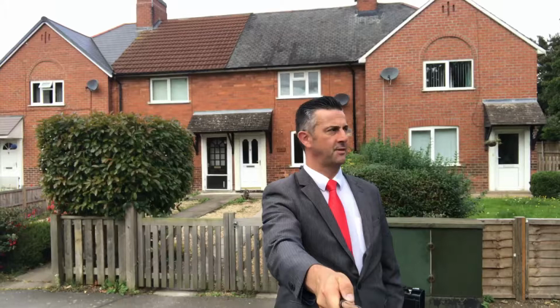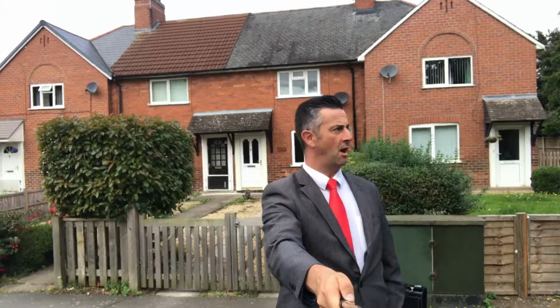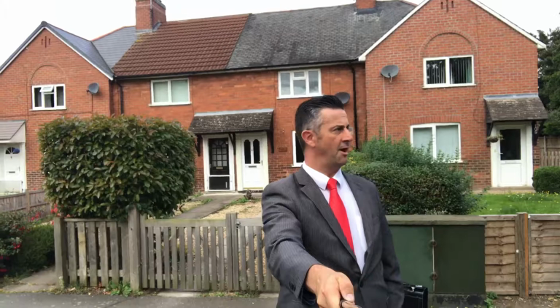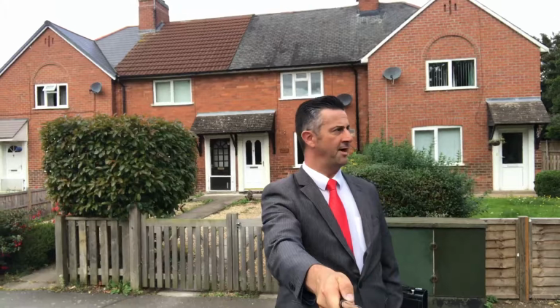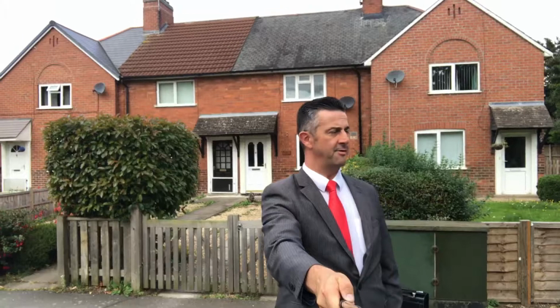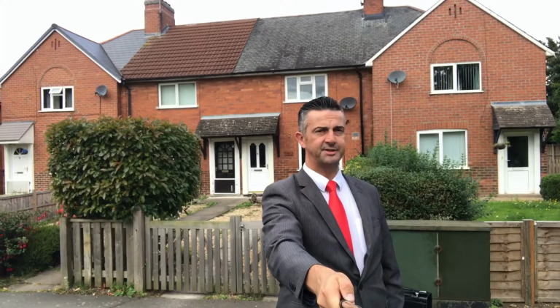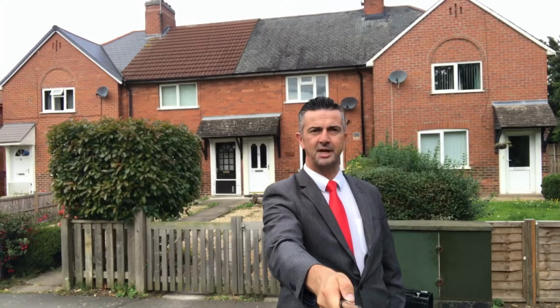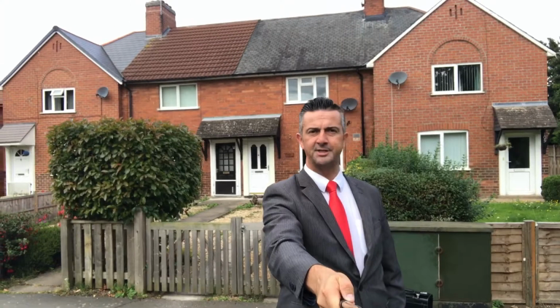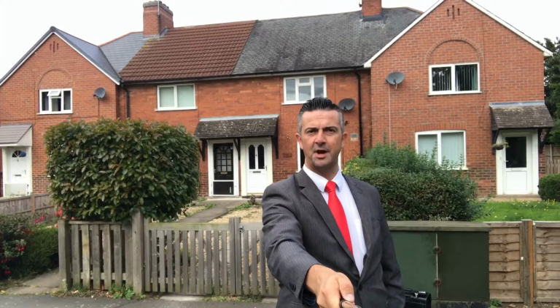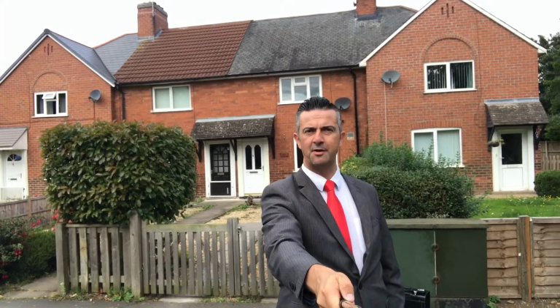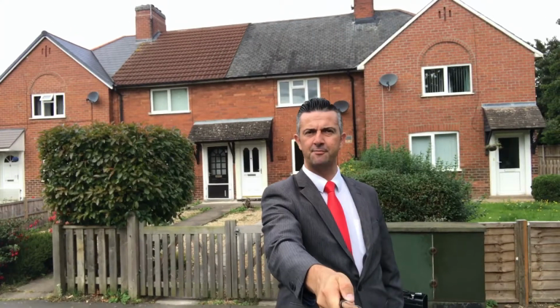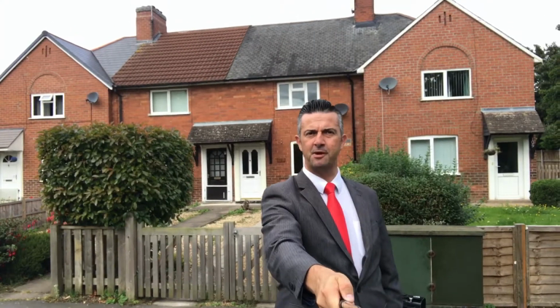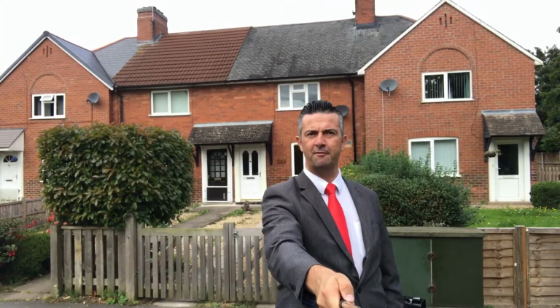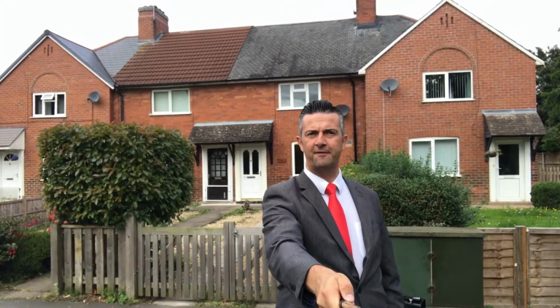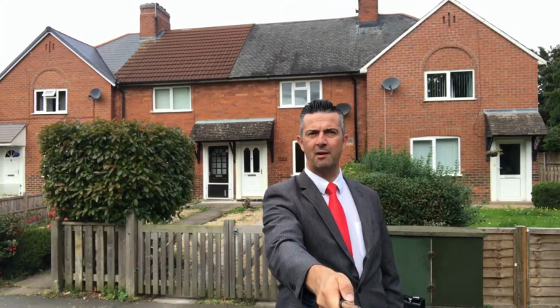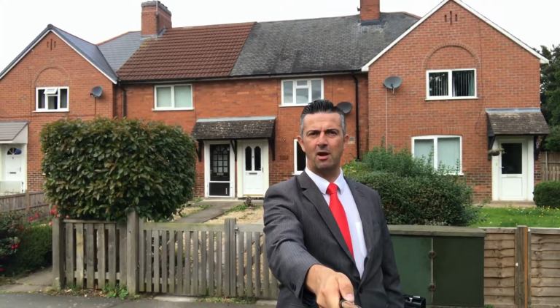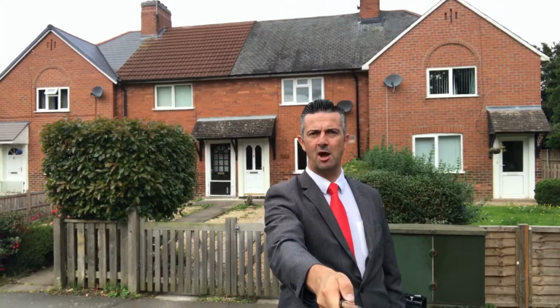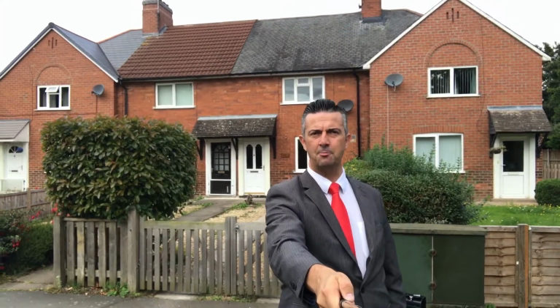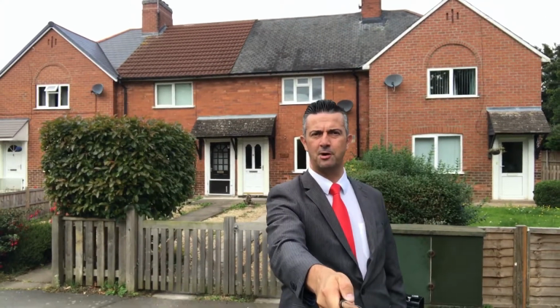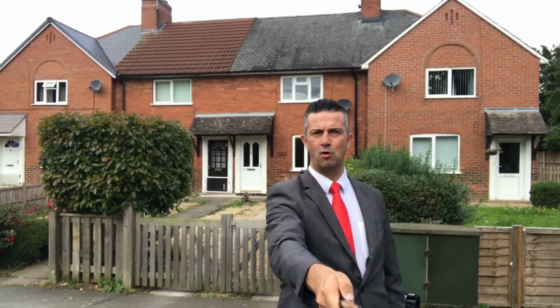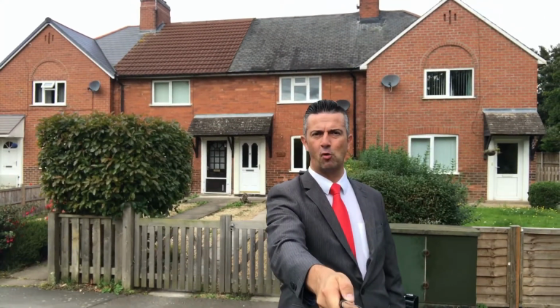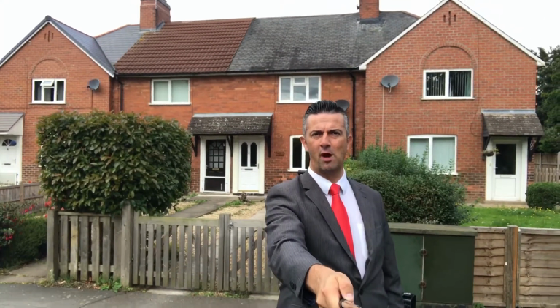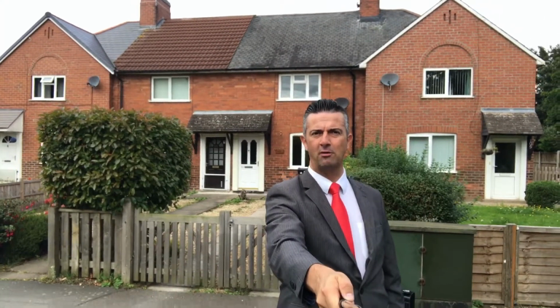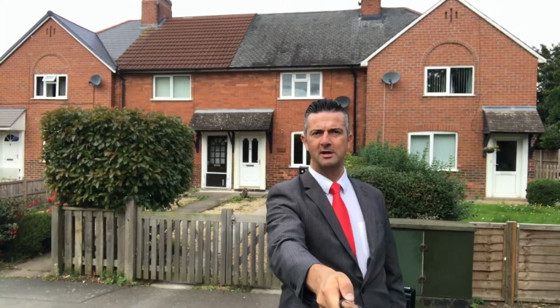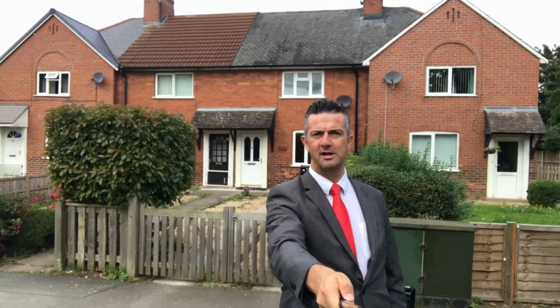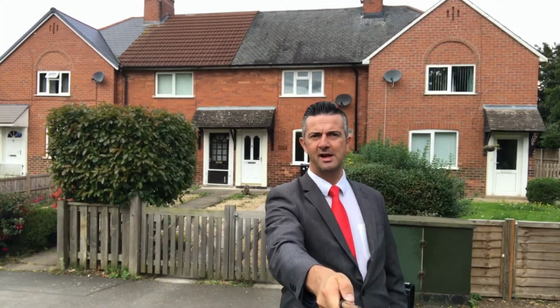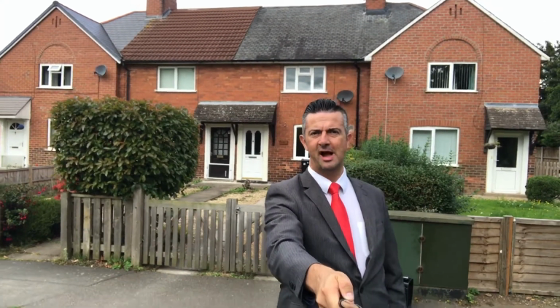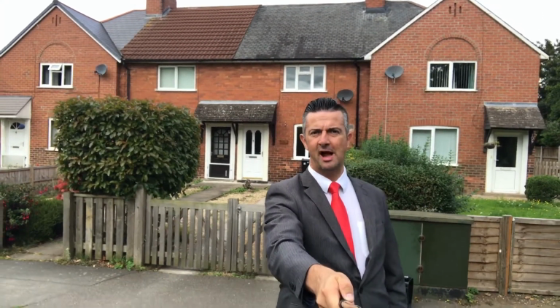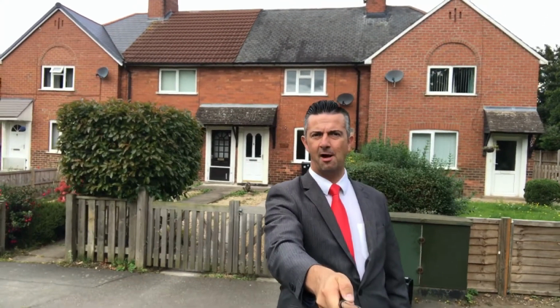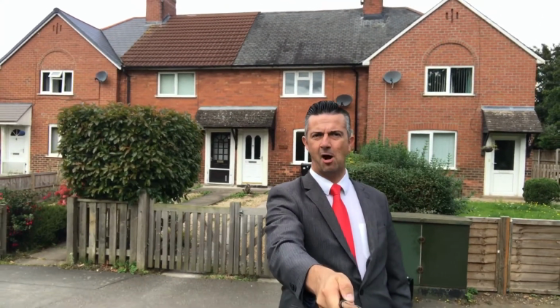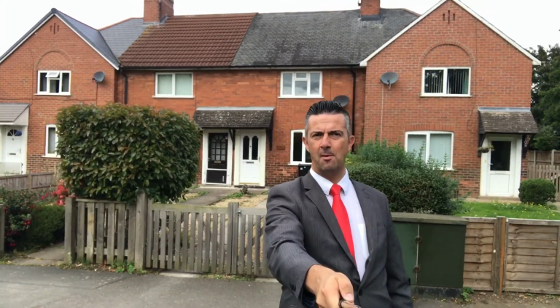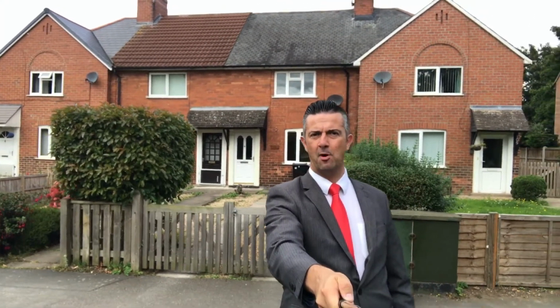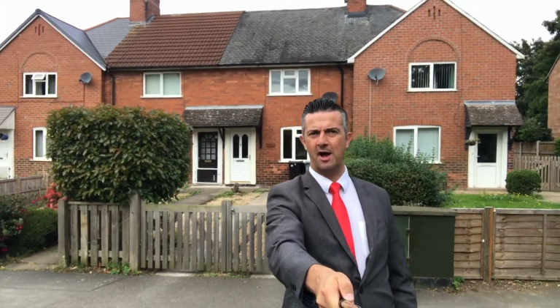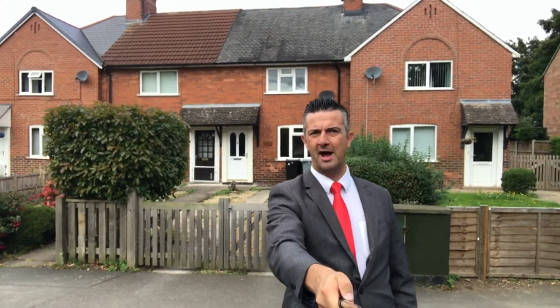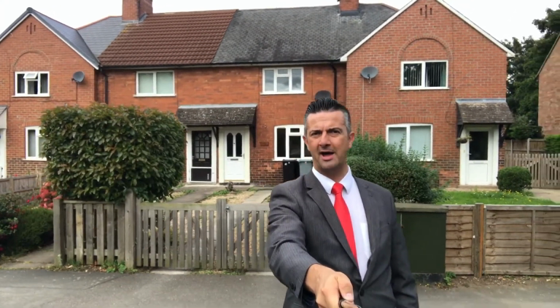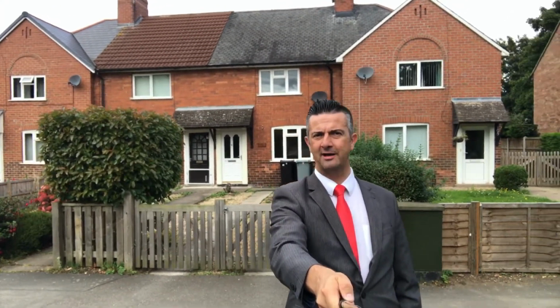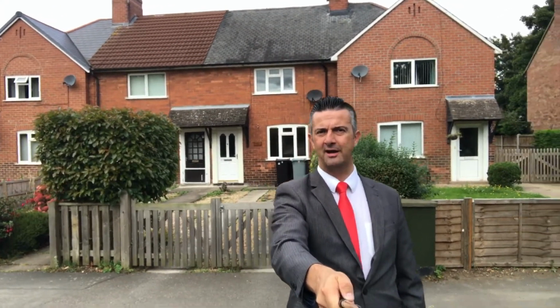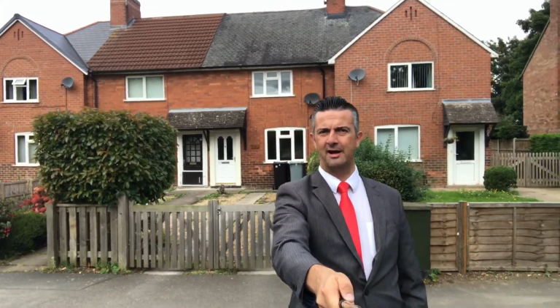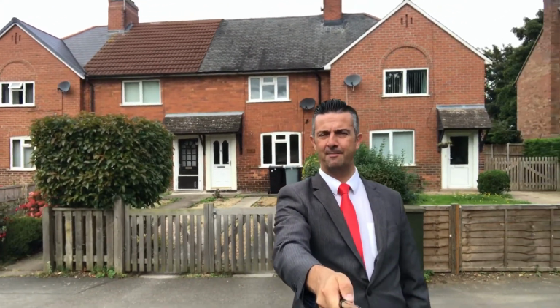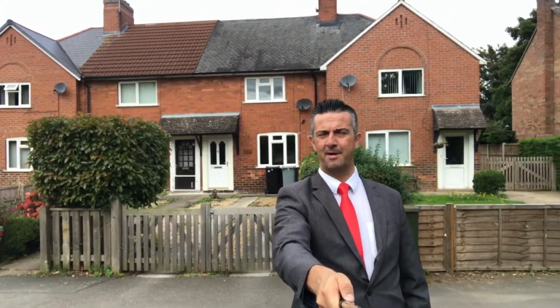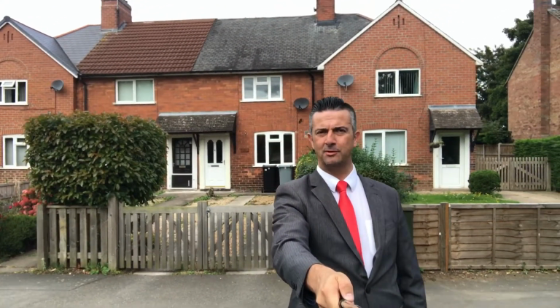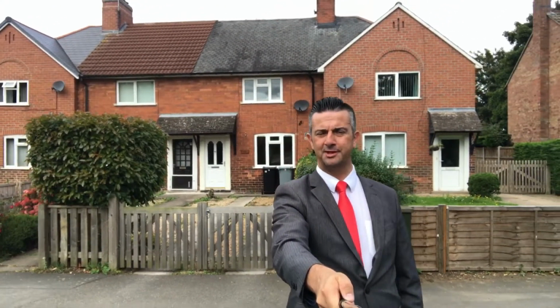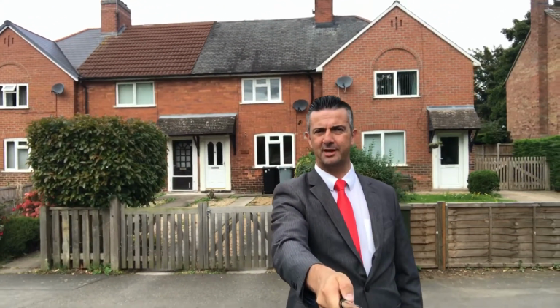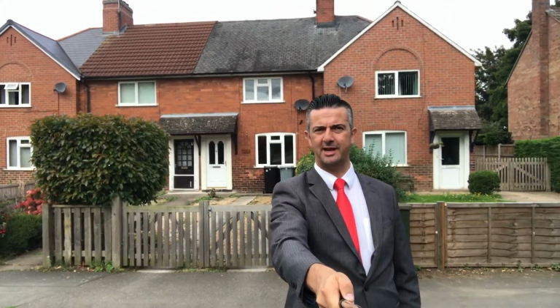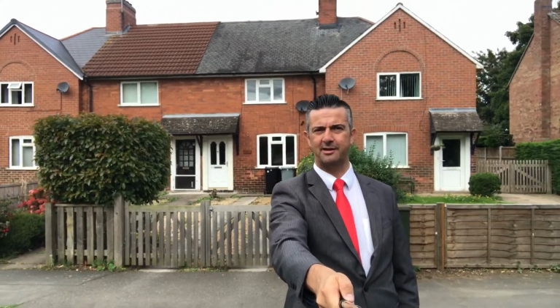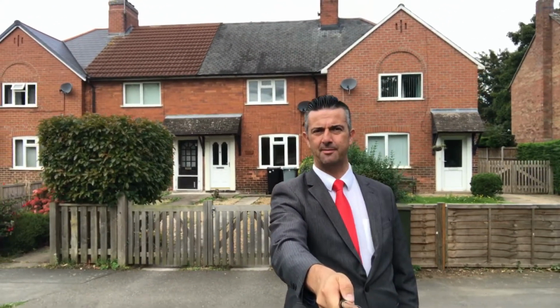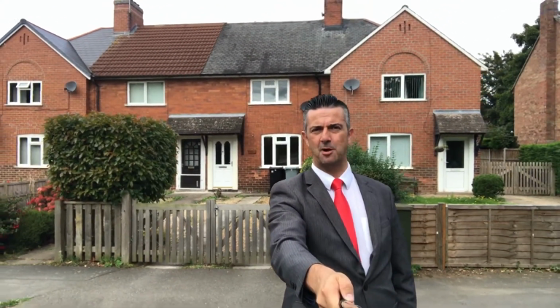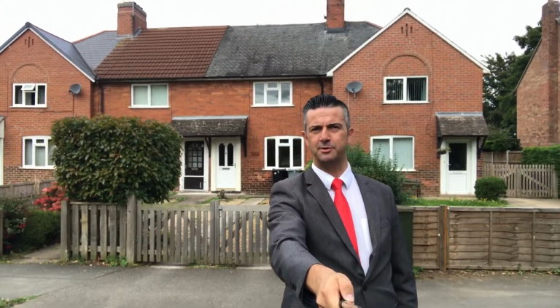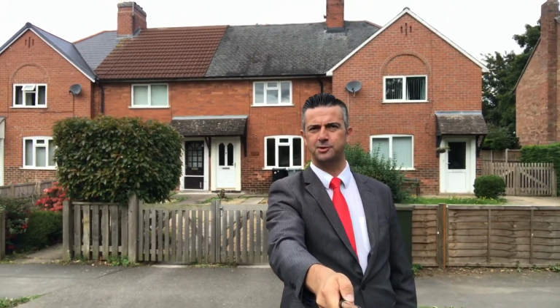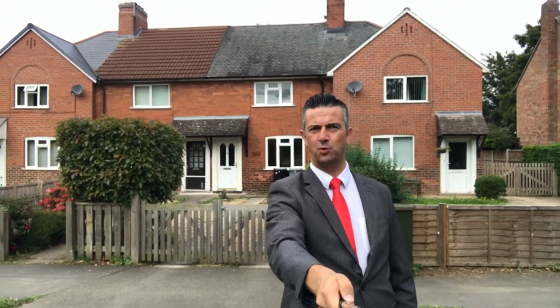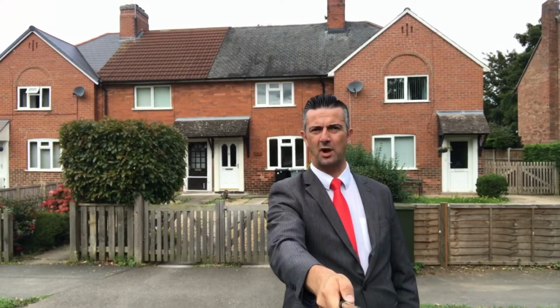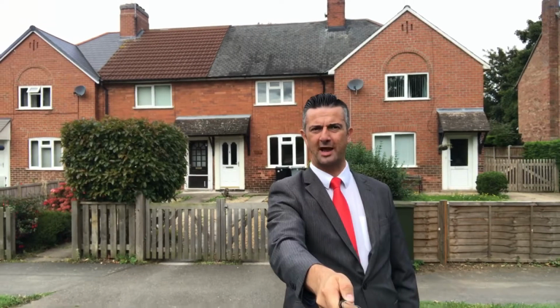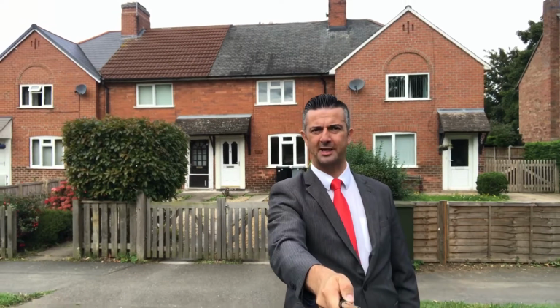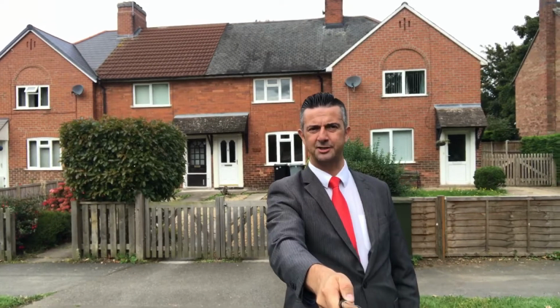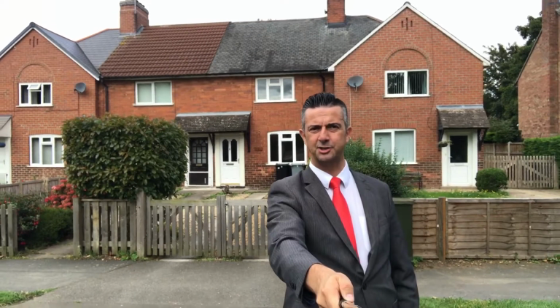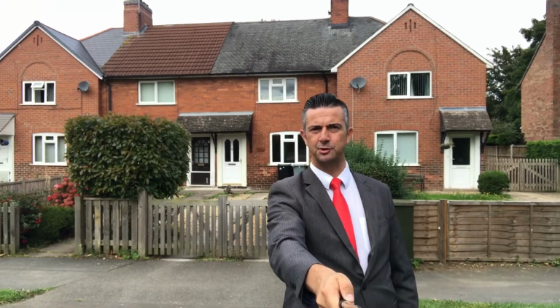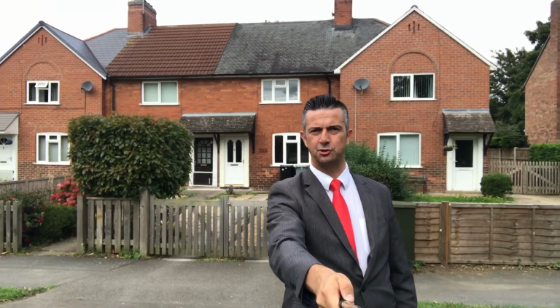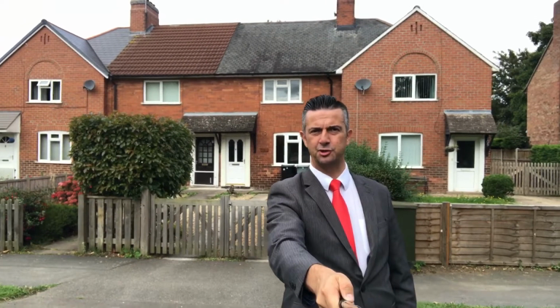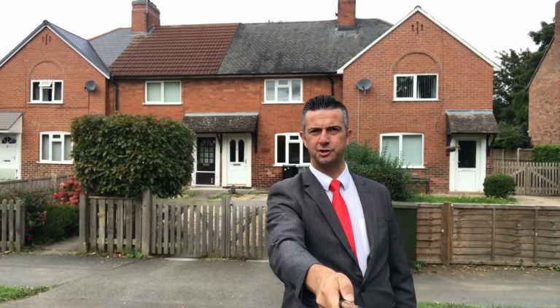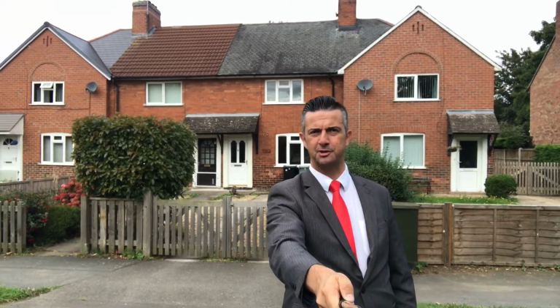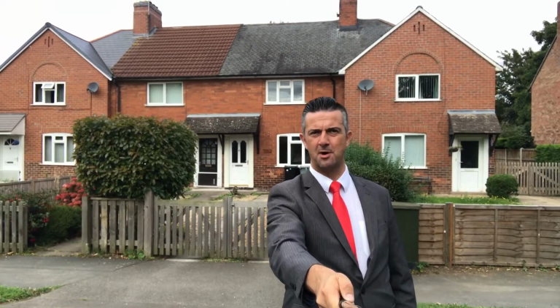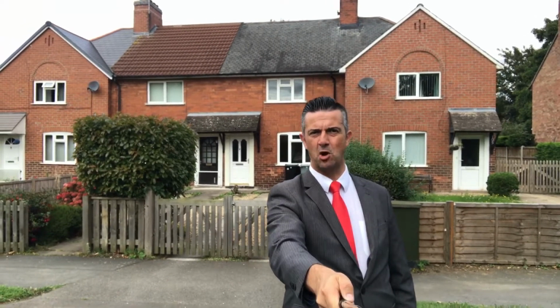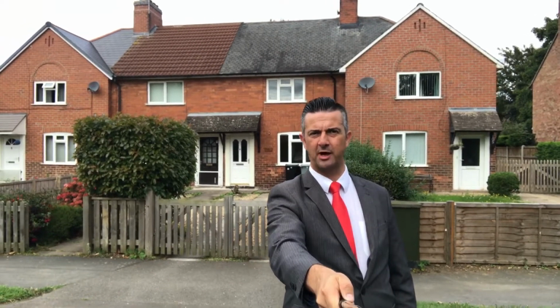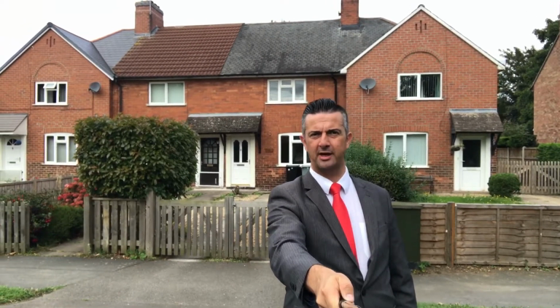Hi there, it's Tony from Newton Fallon, I hope you're all well. I'm on Belton Lane at the moment, our latest new instruction to the market.